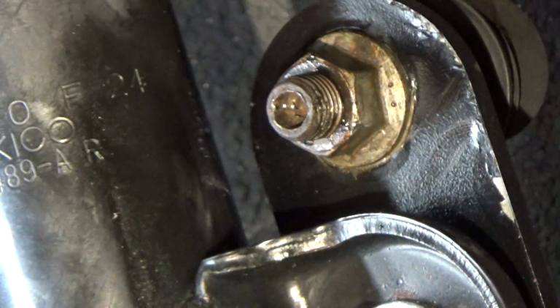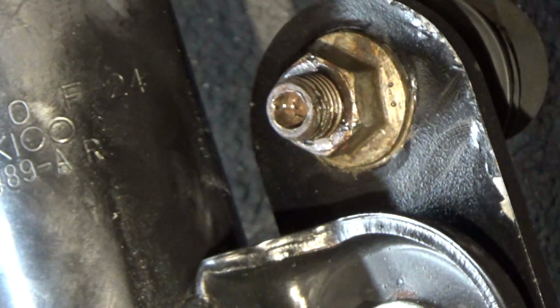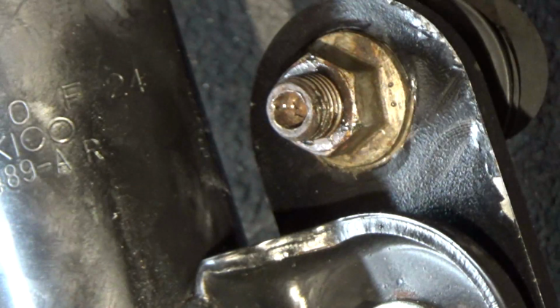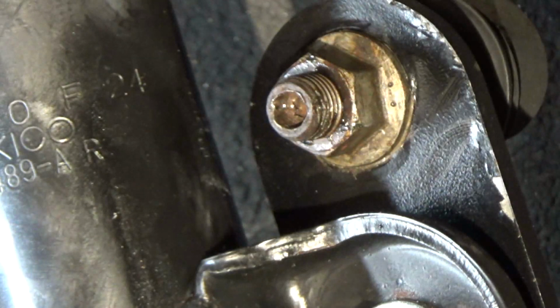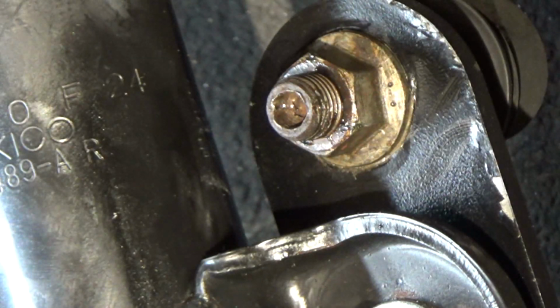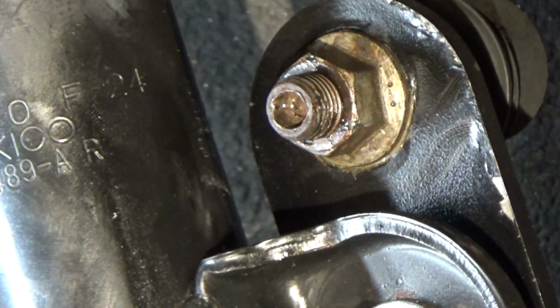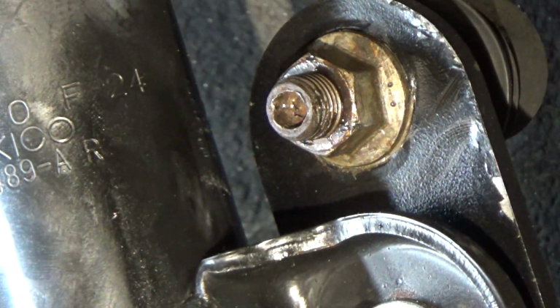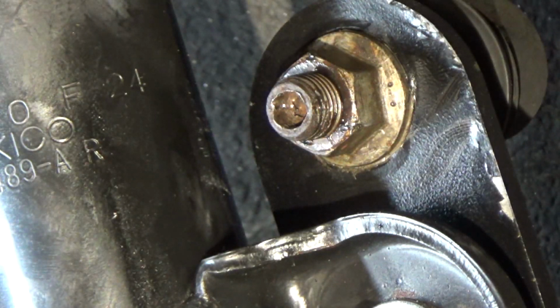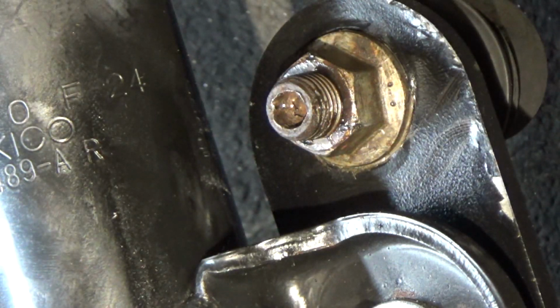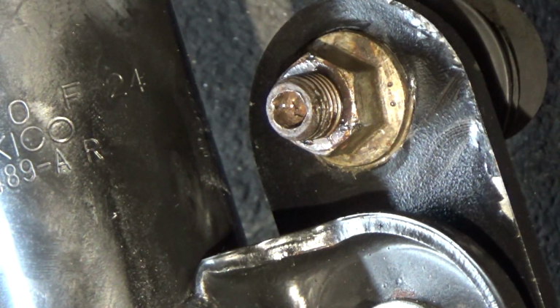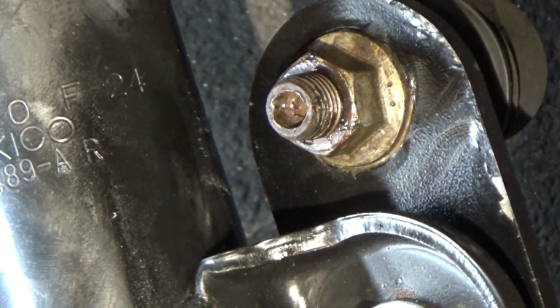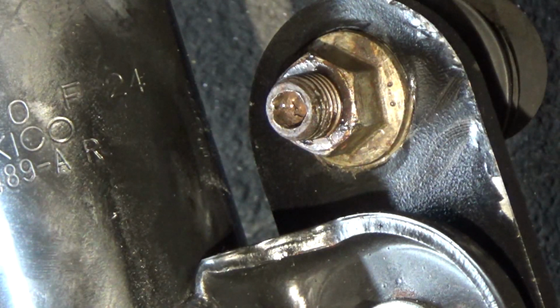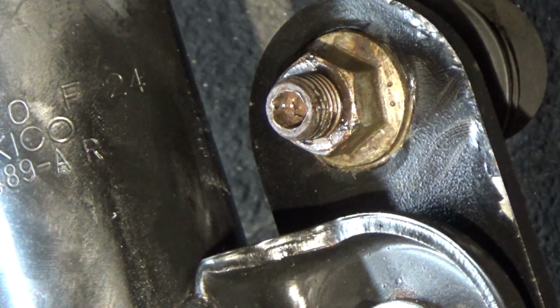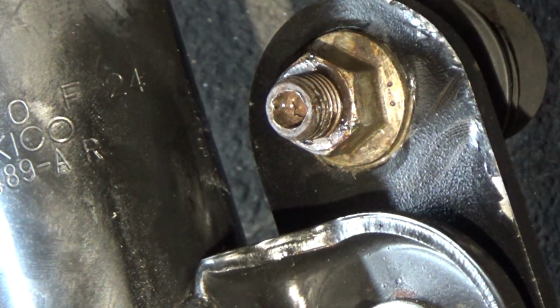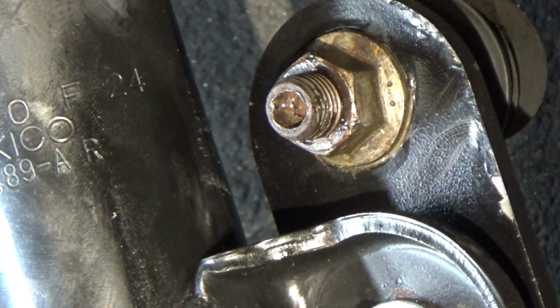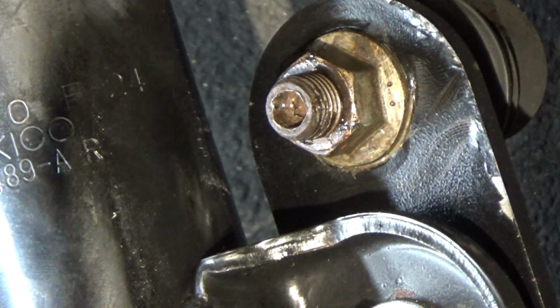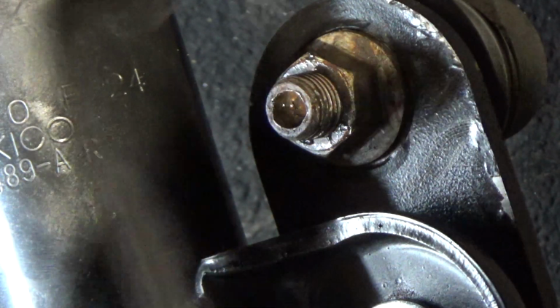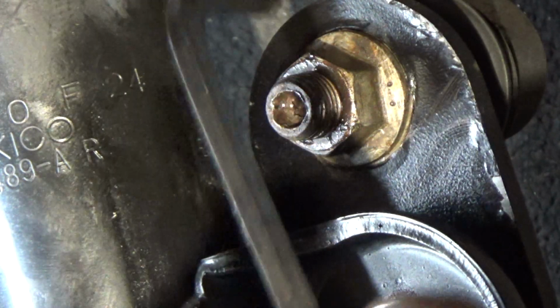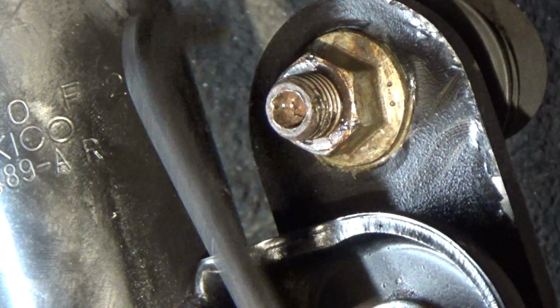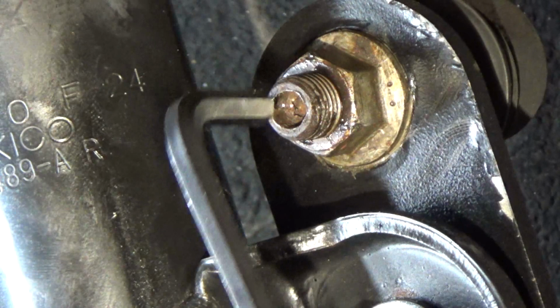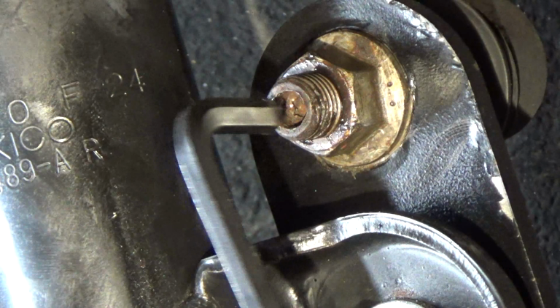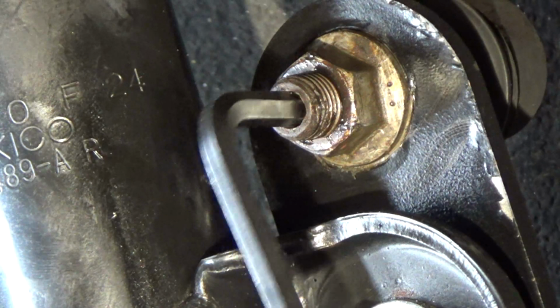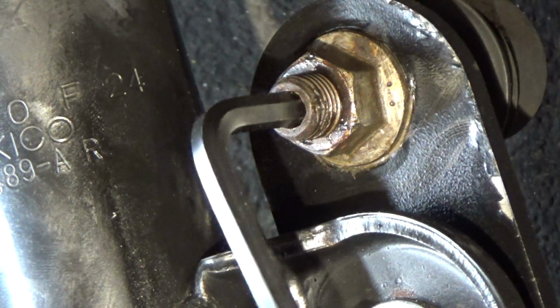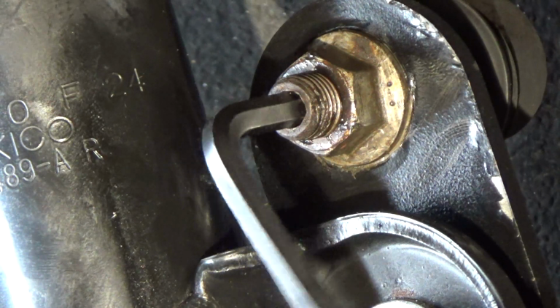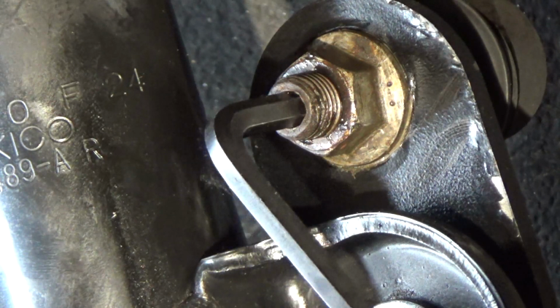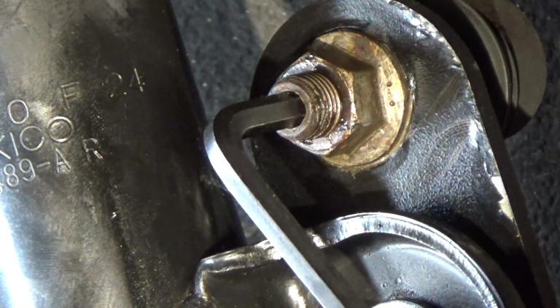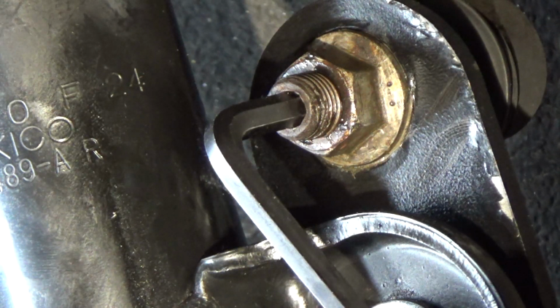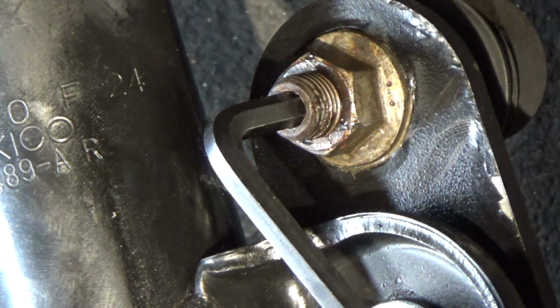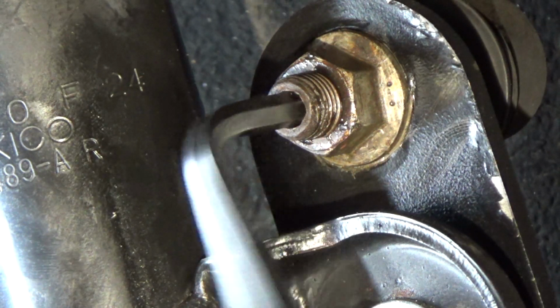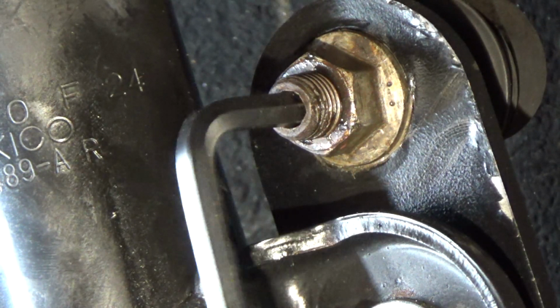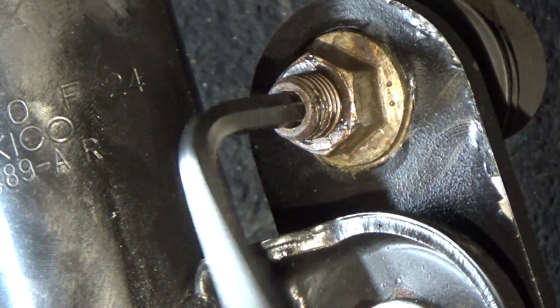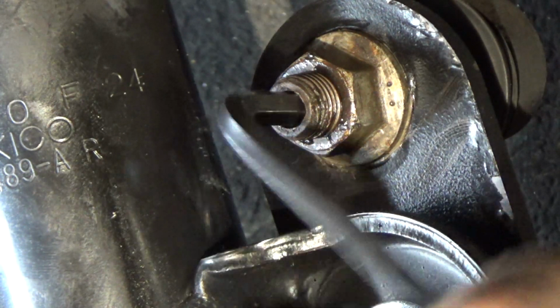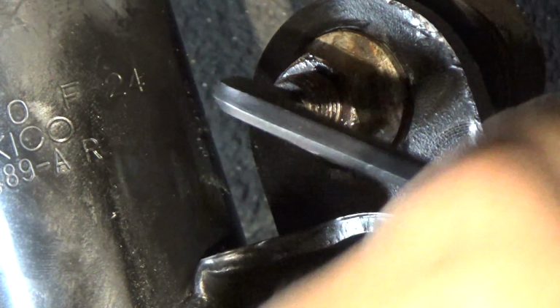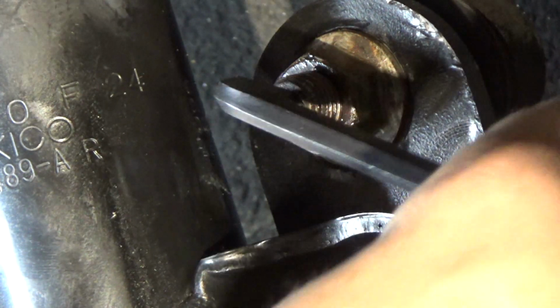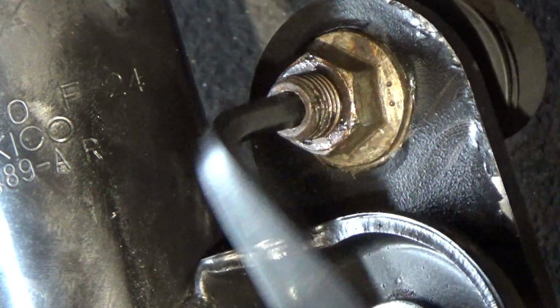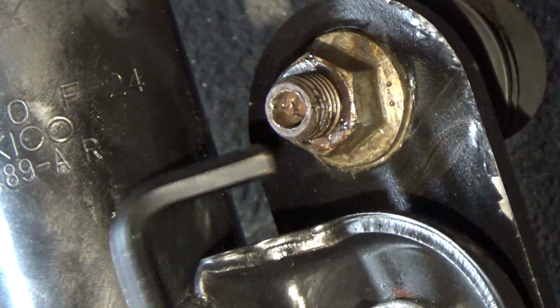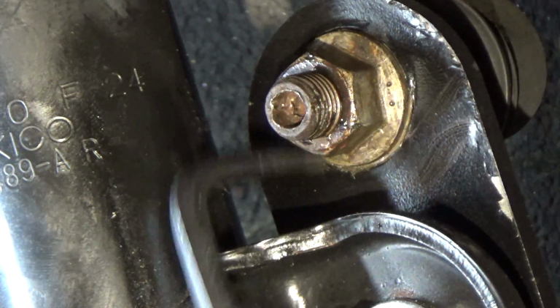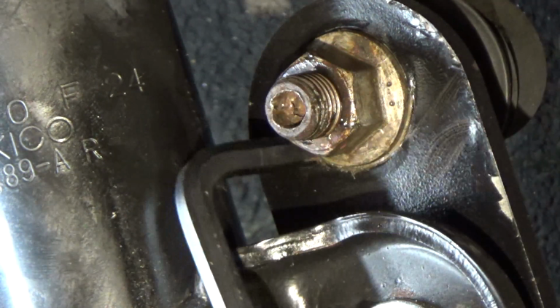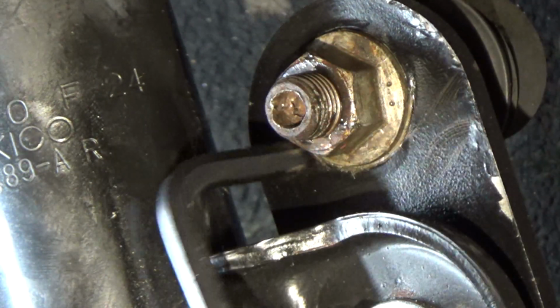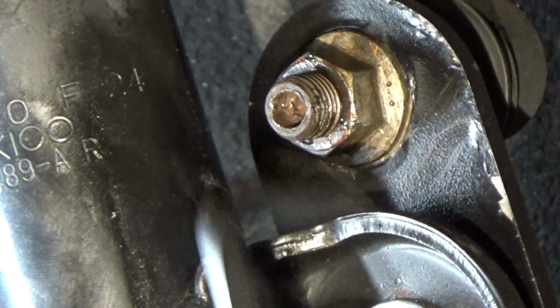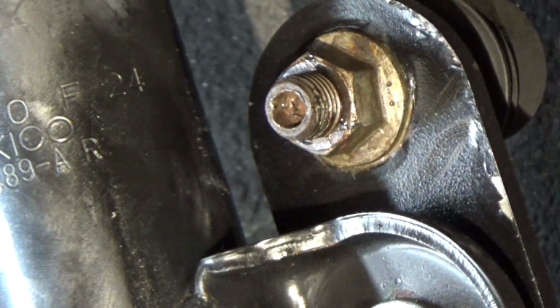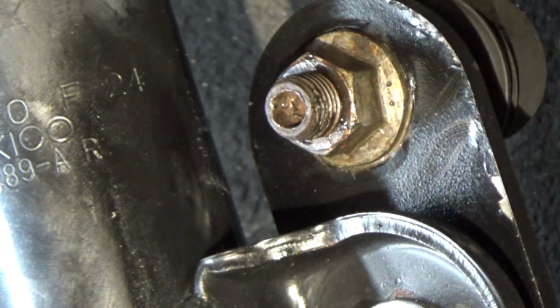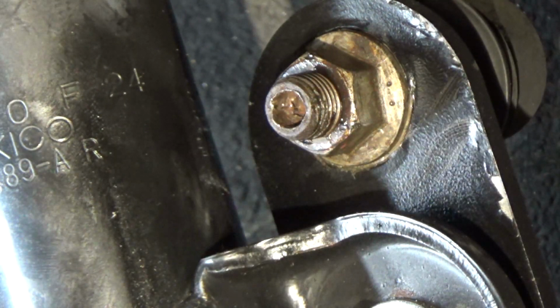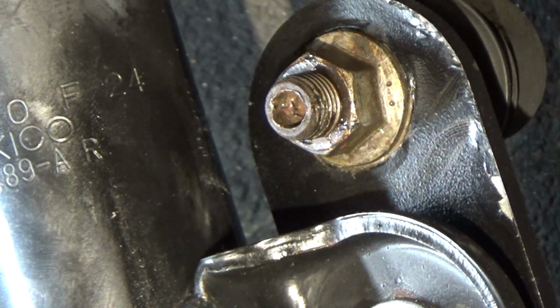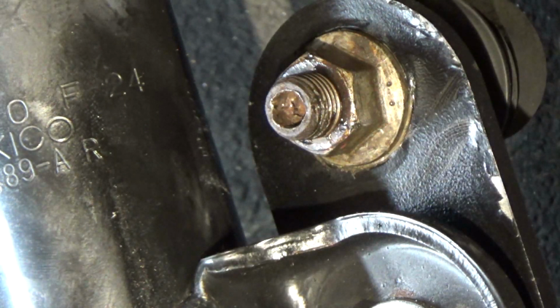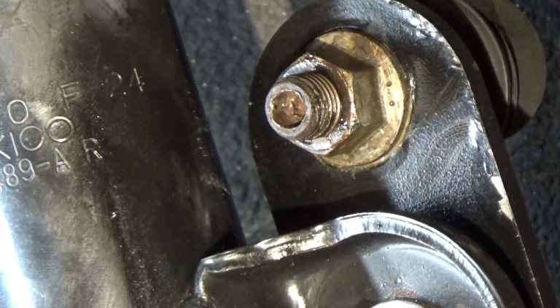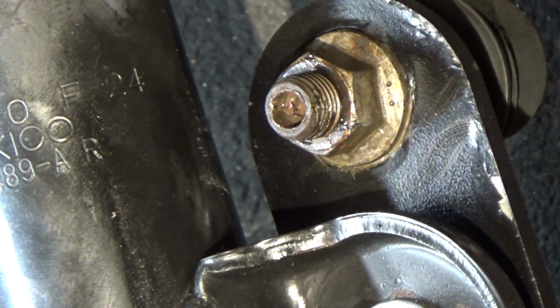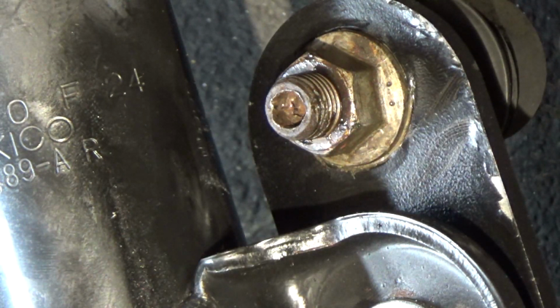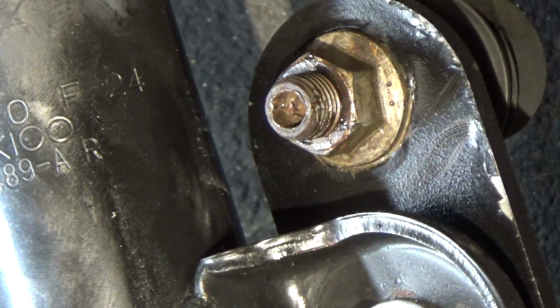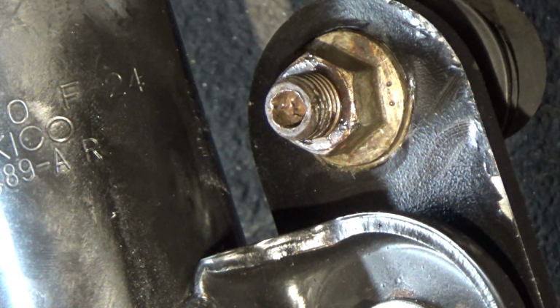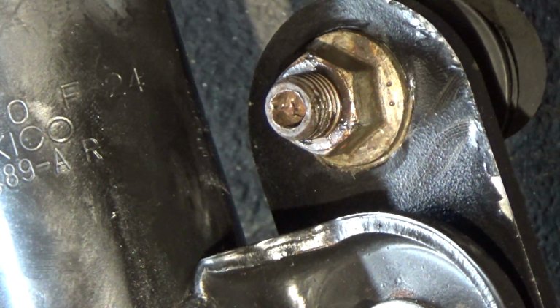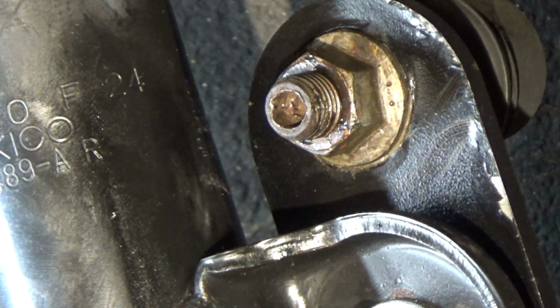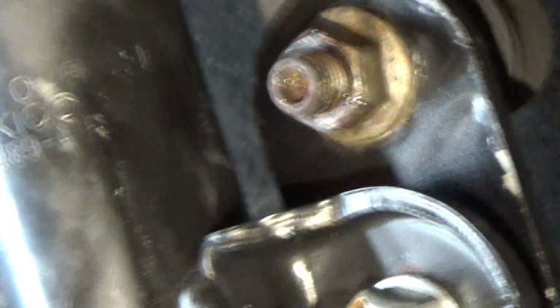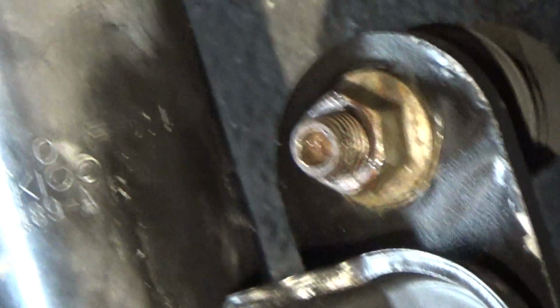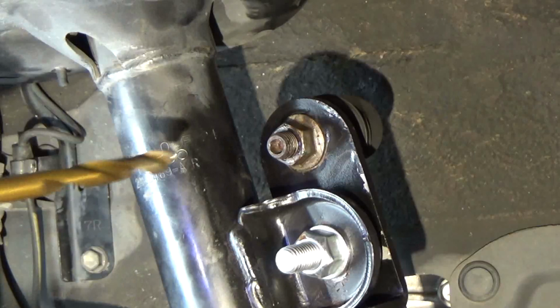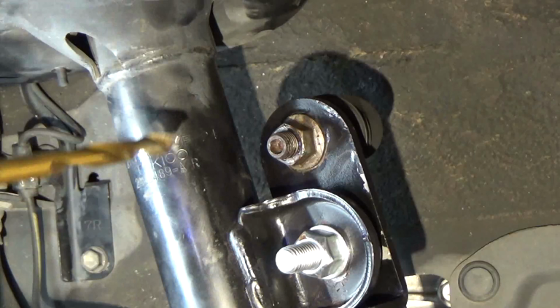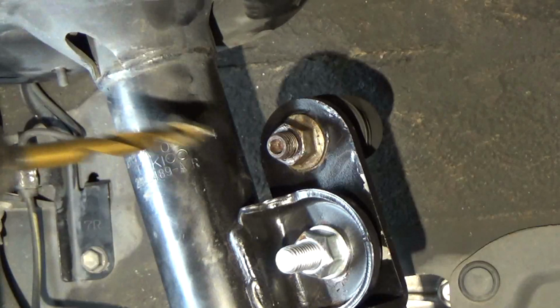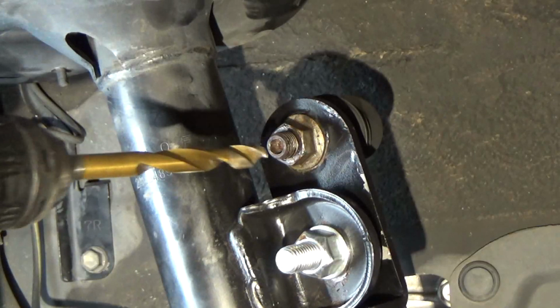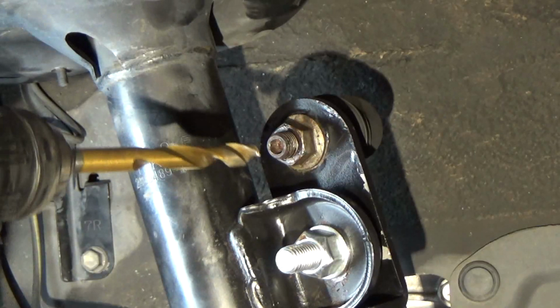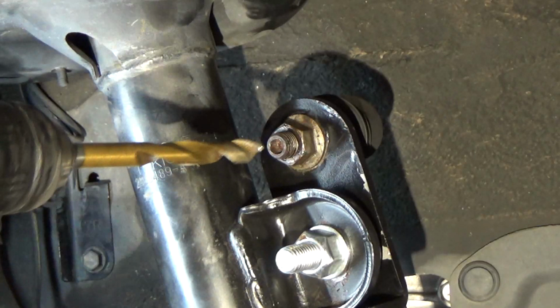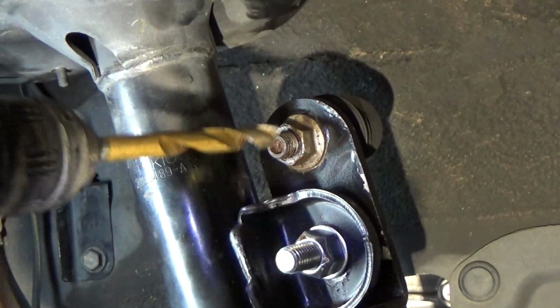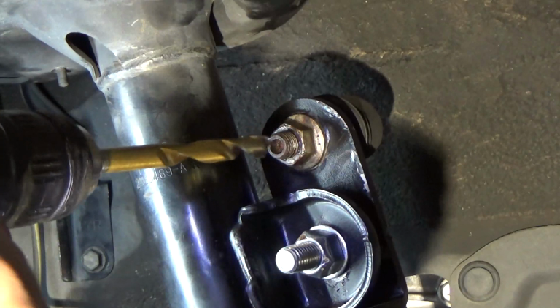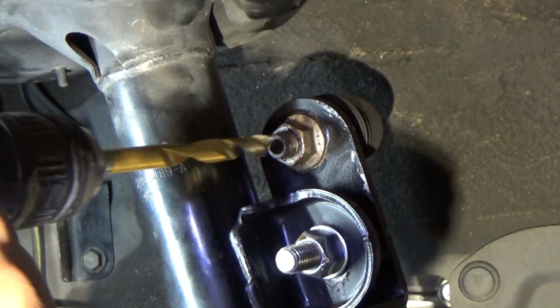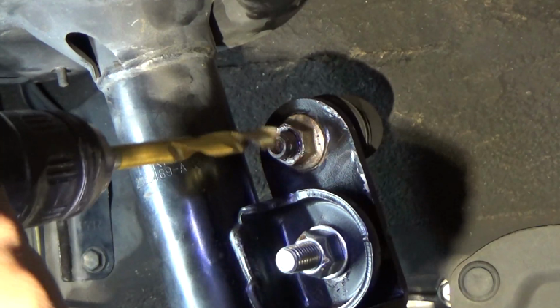I did notice that when I put the allen into the sway bar end link stud that it was stripped. This is largely due to the amount of rust that collects on these pieces.